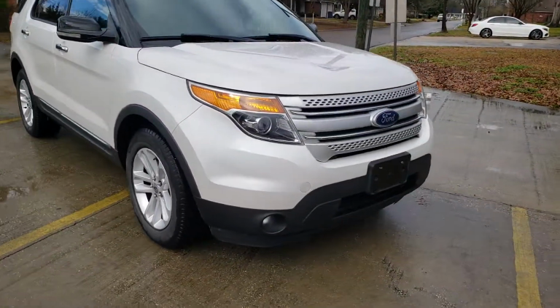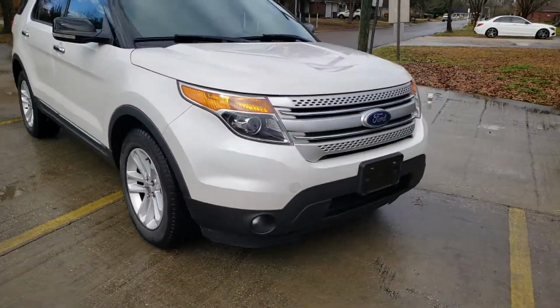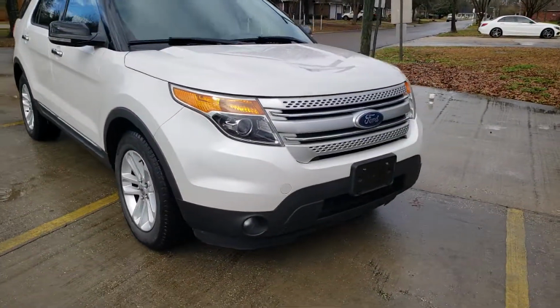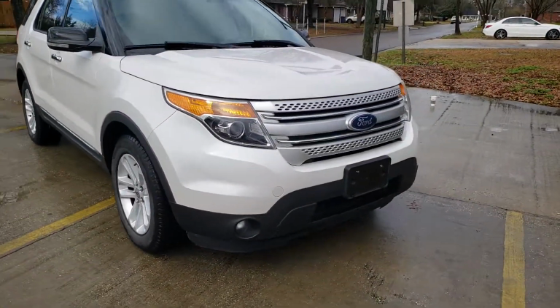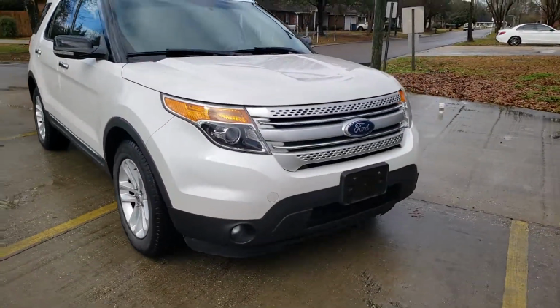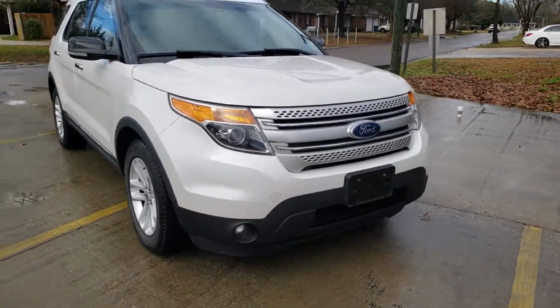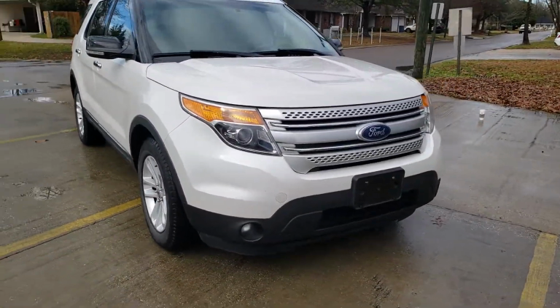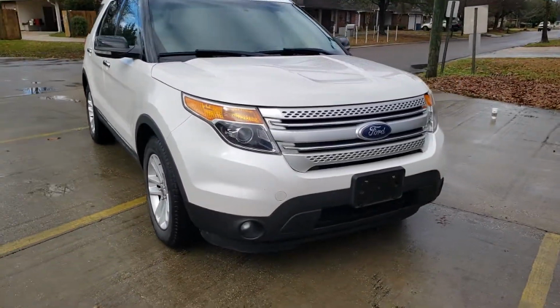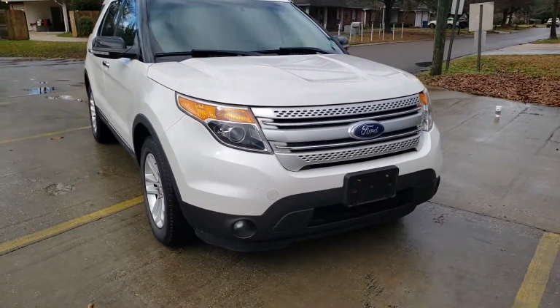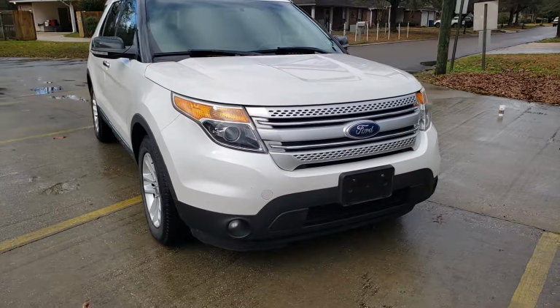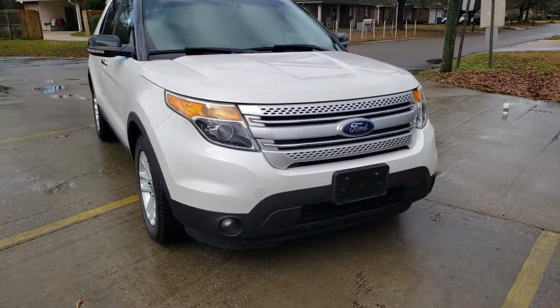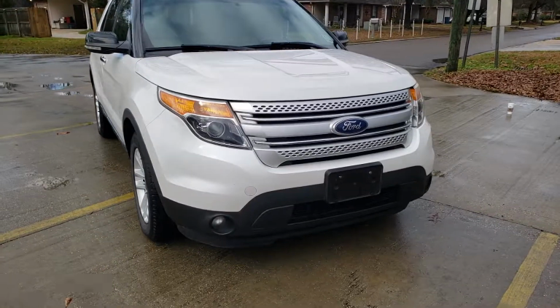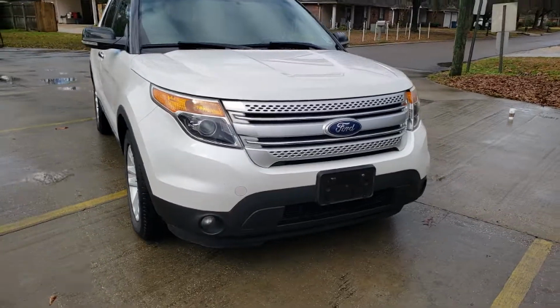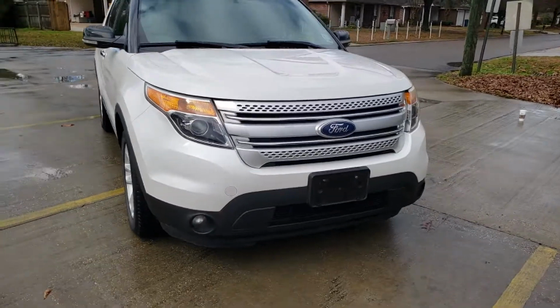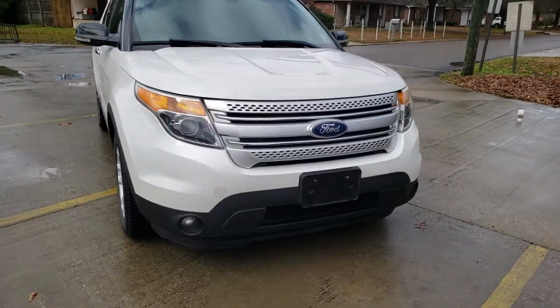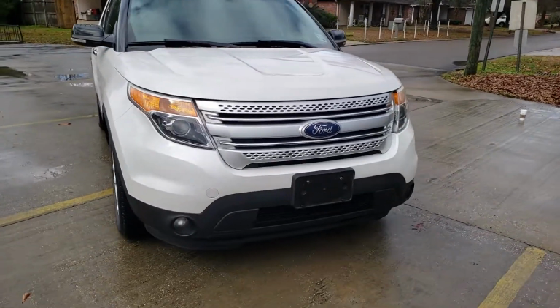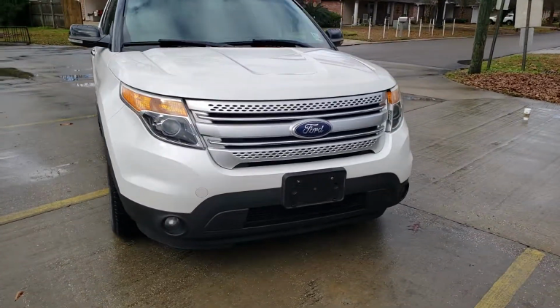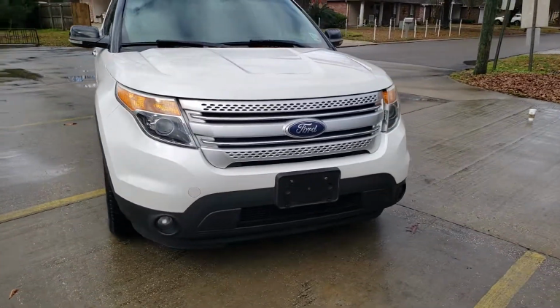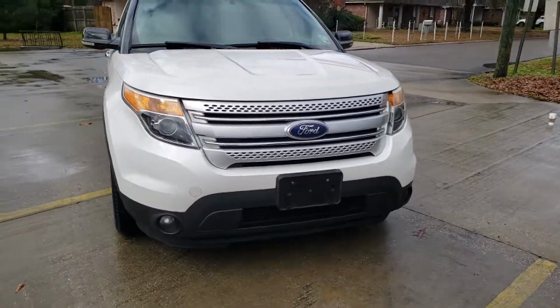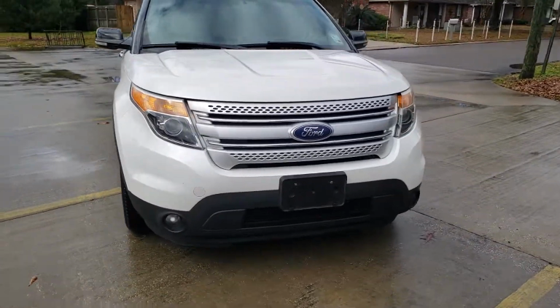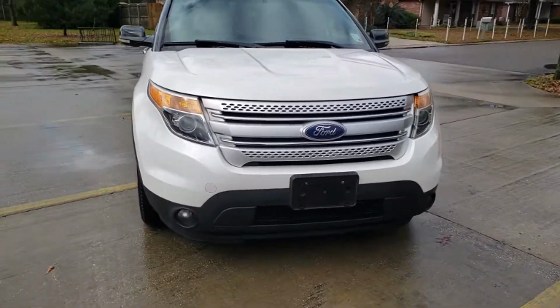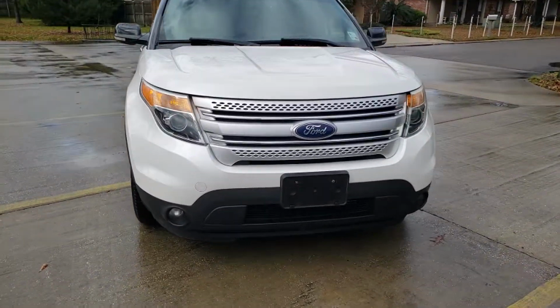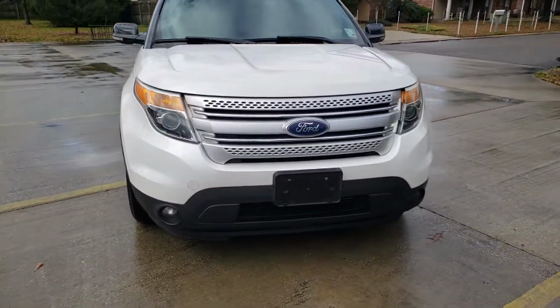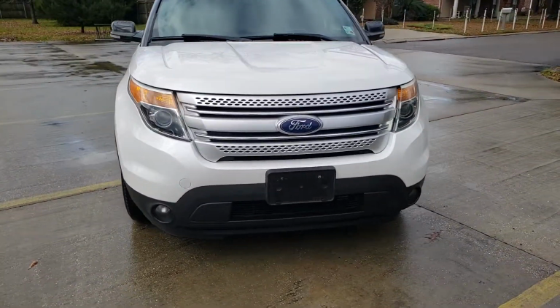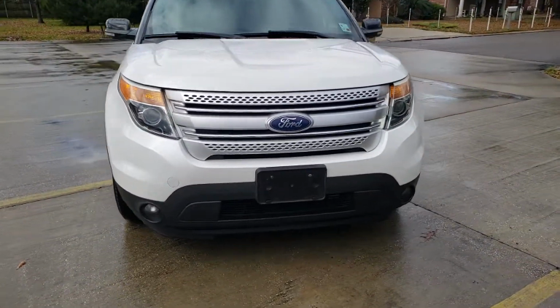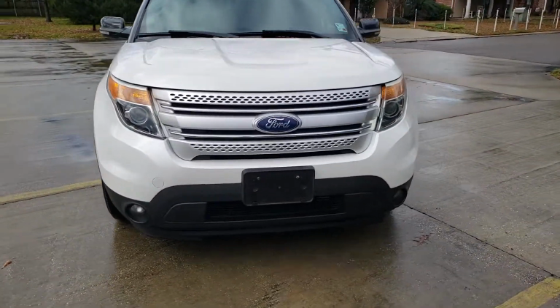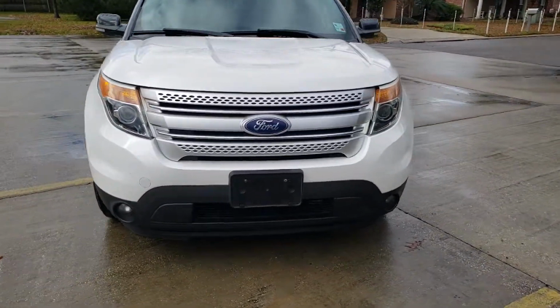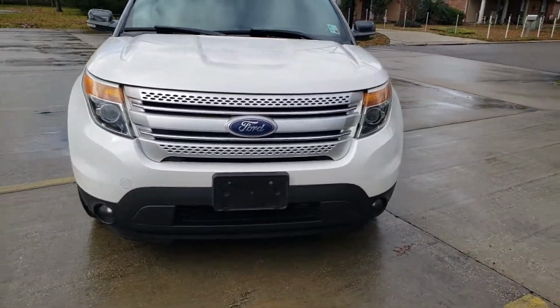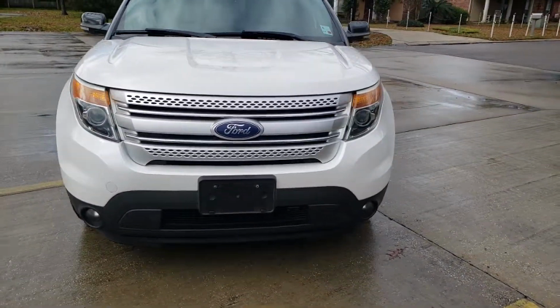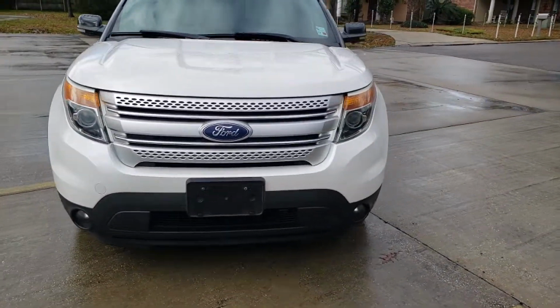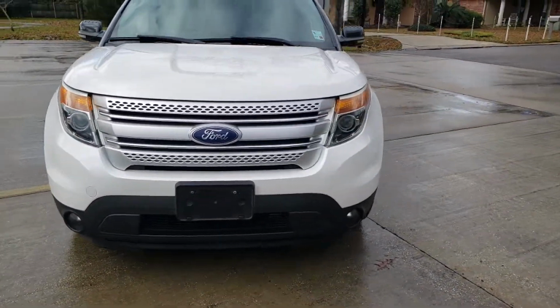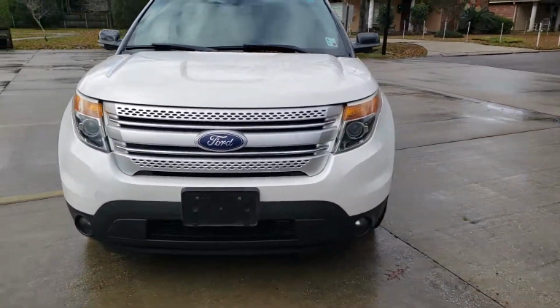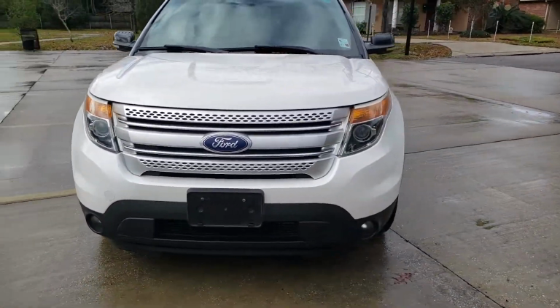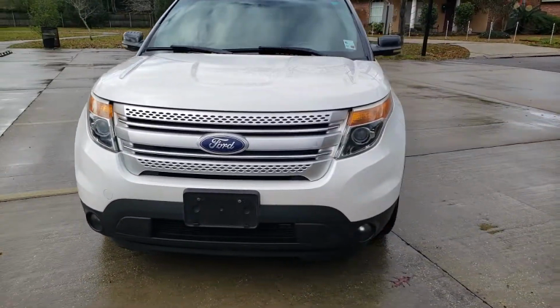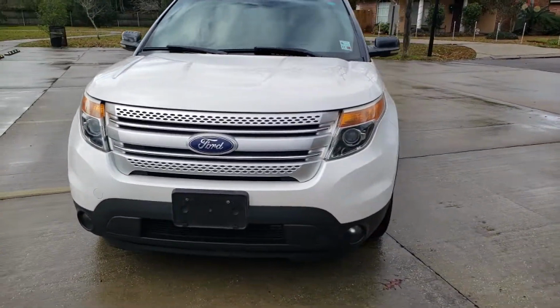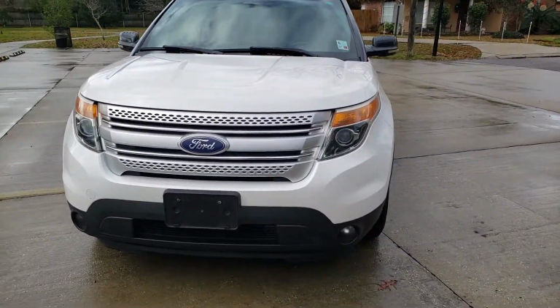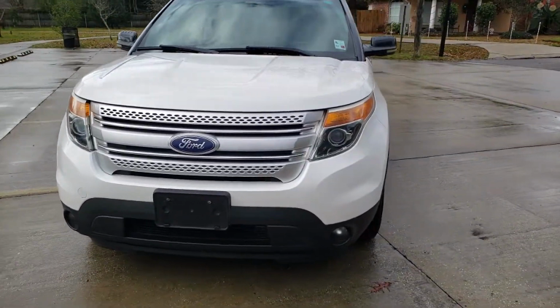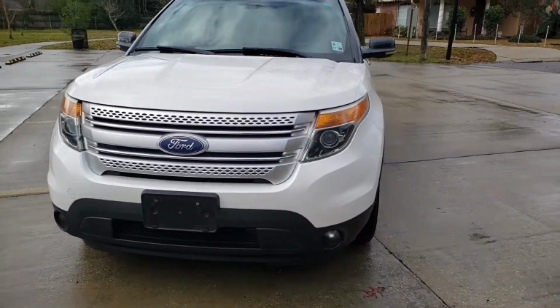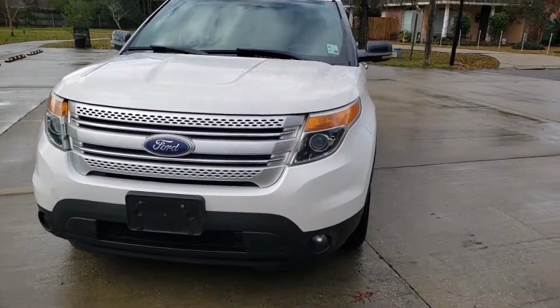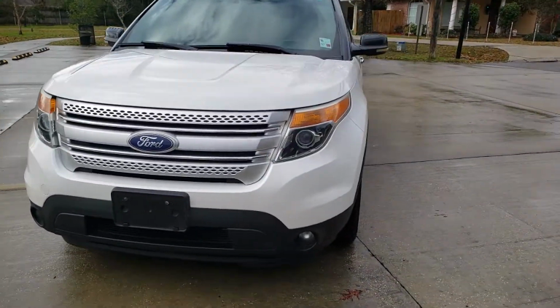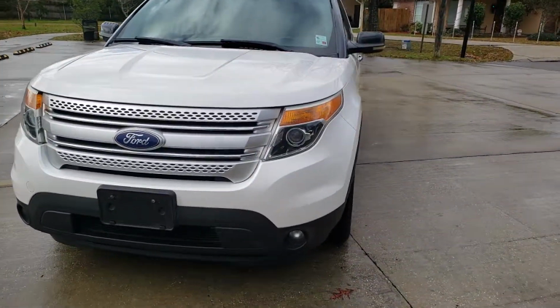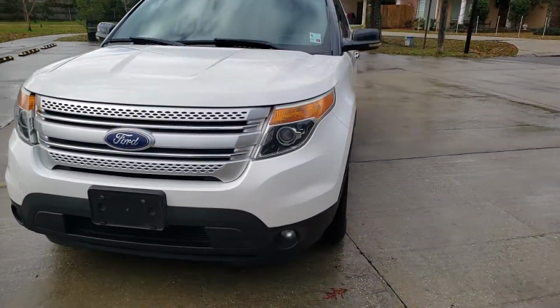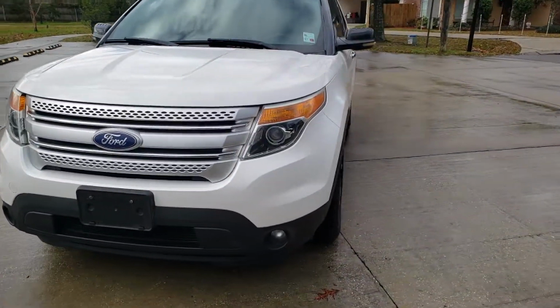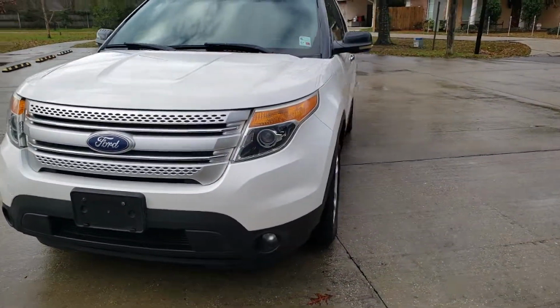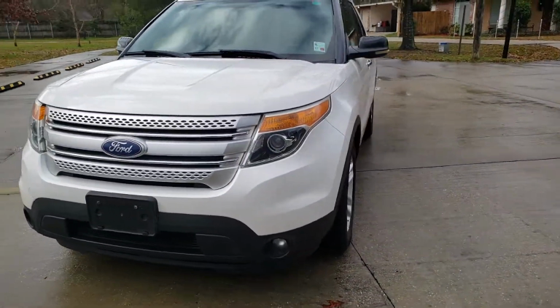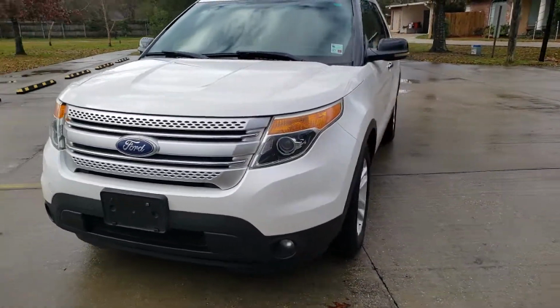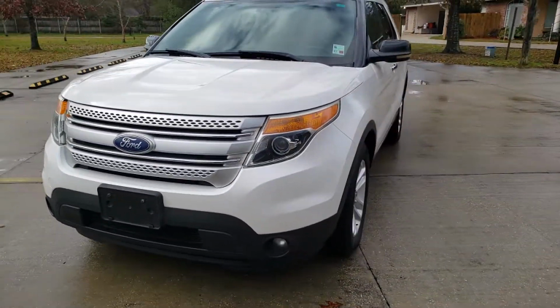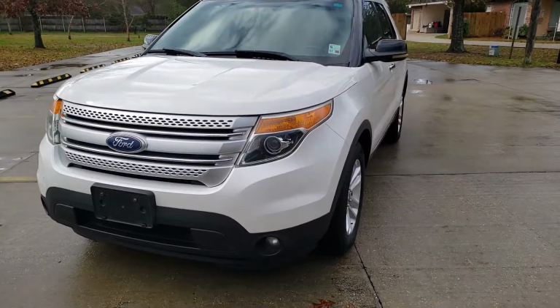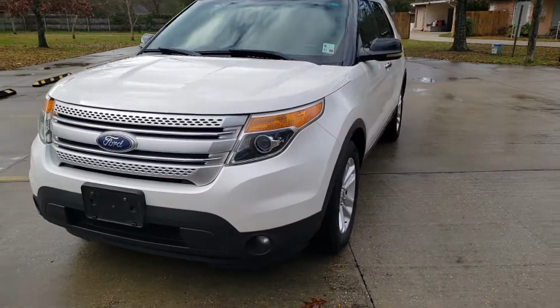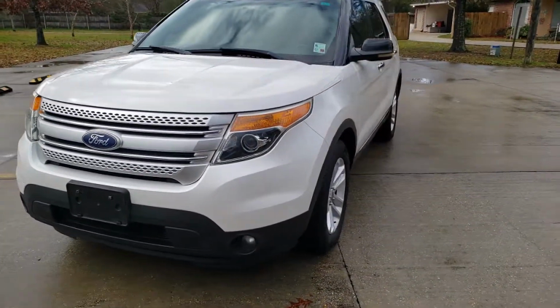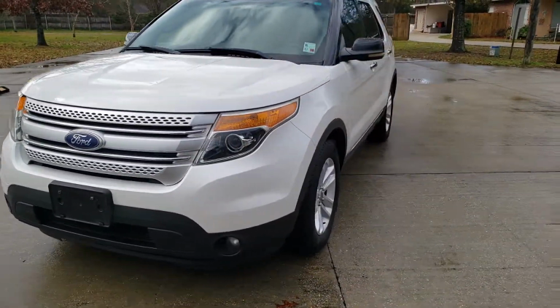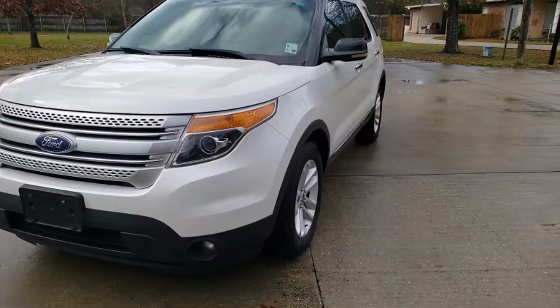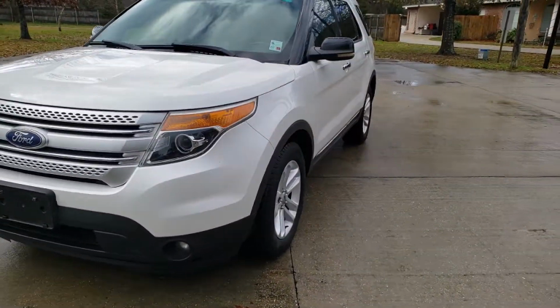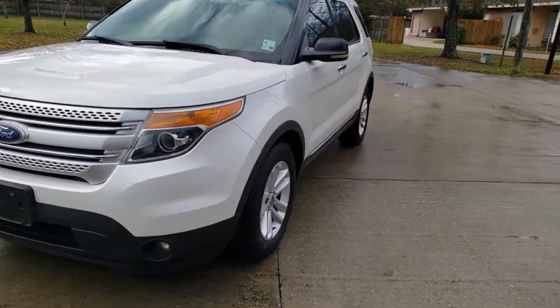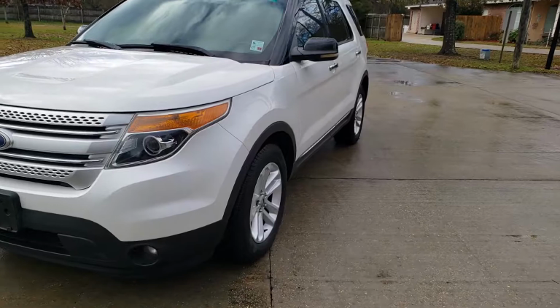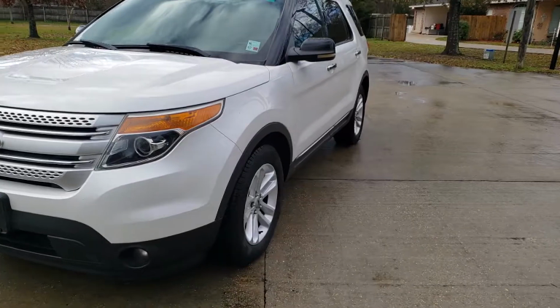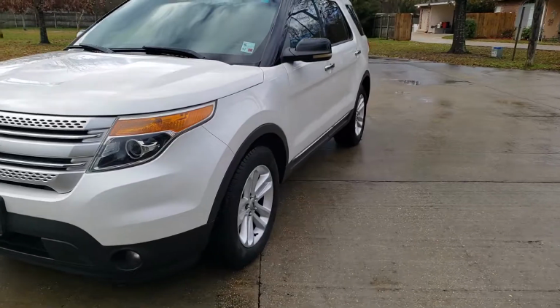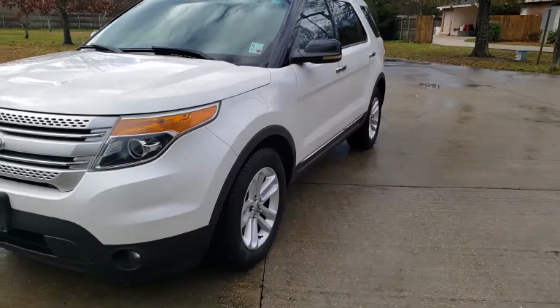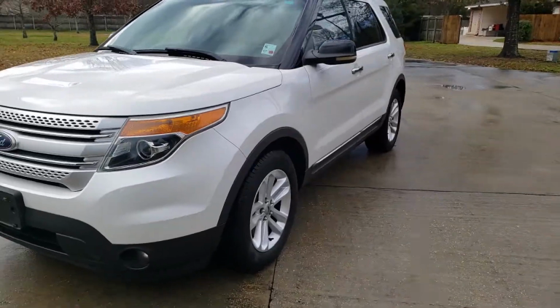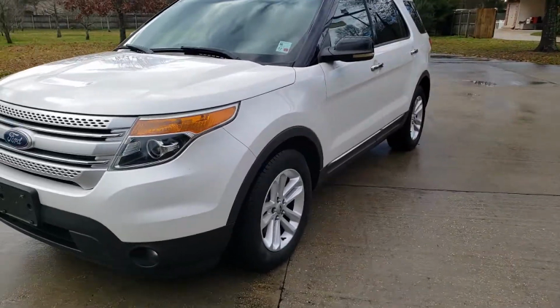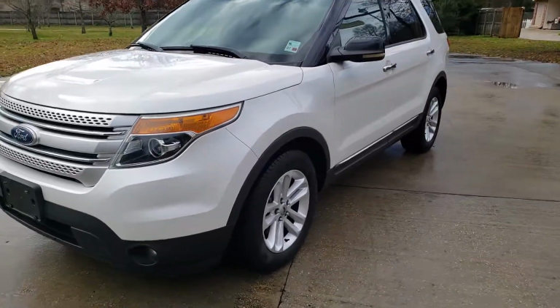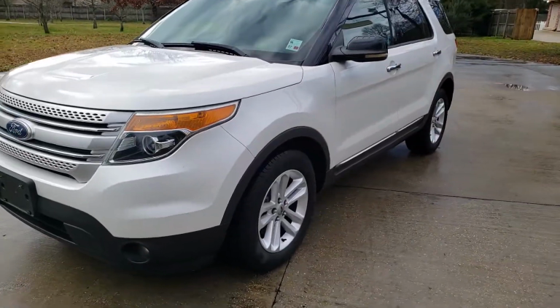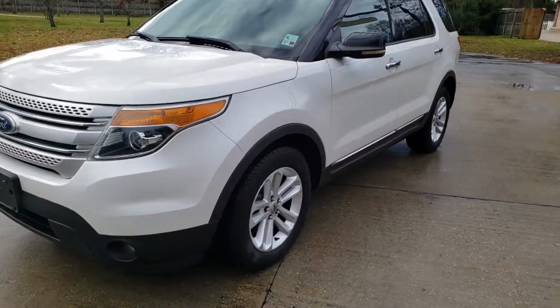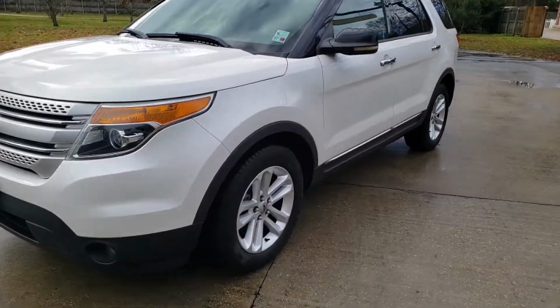It does have a towing package and navigation. We're about to go inside and take a better look at it.